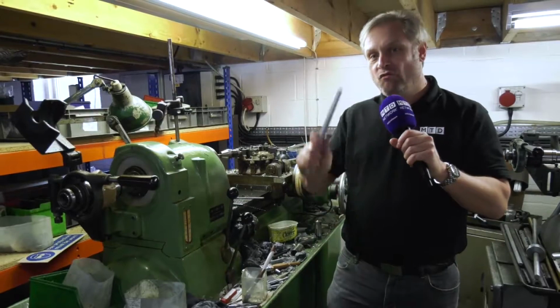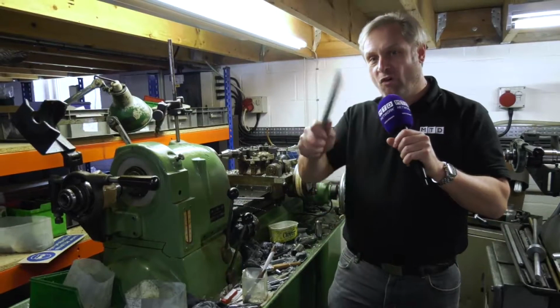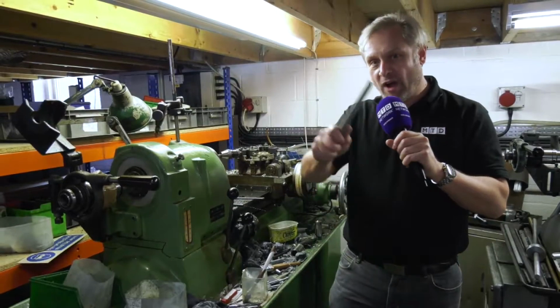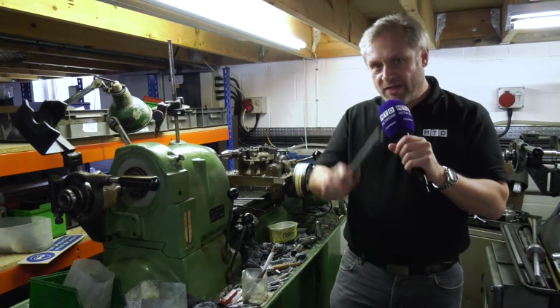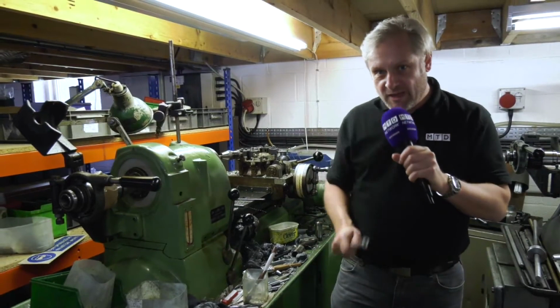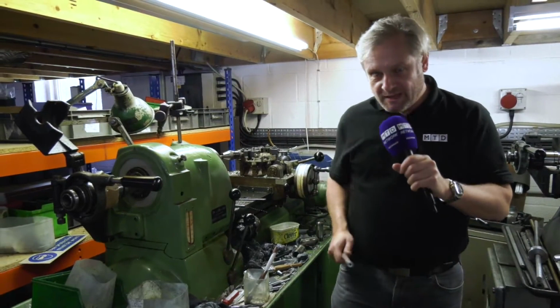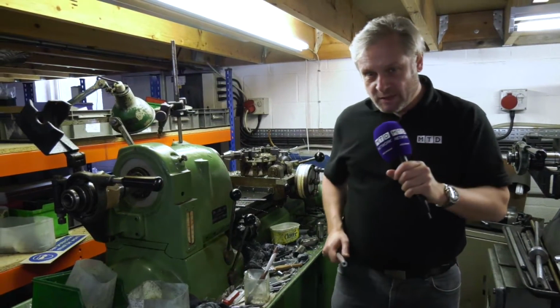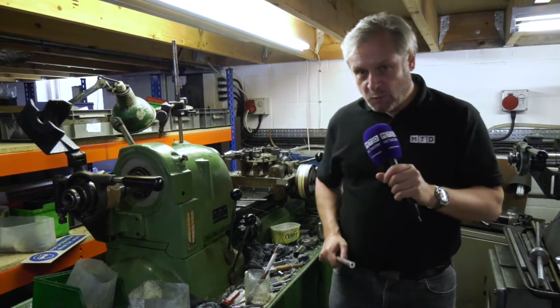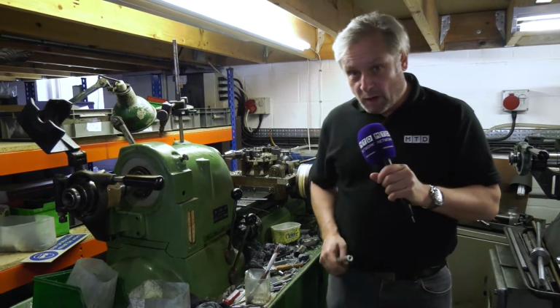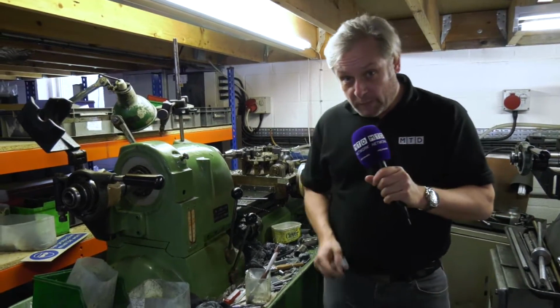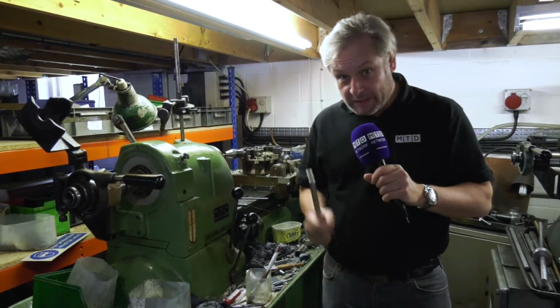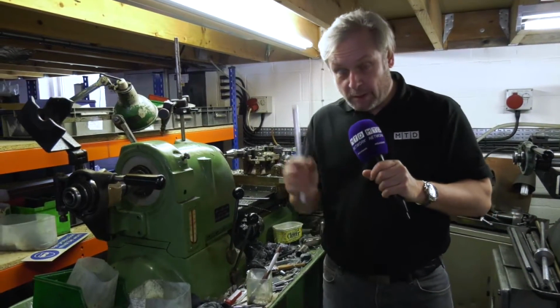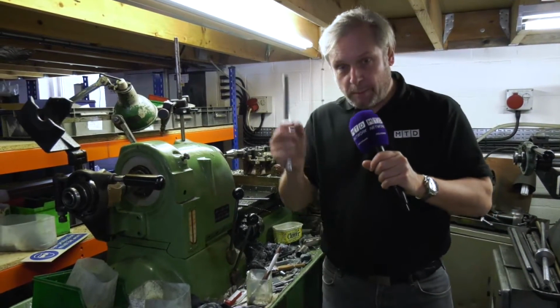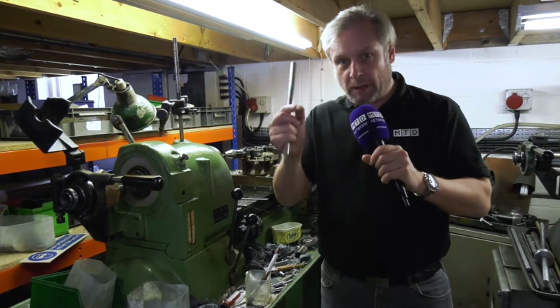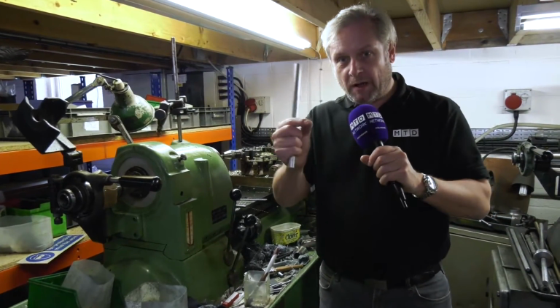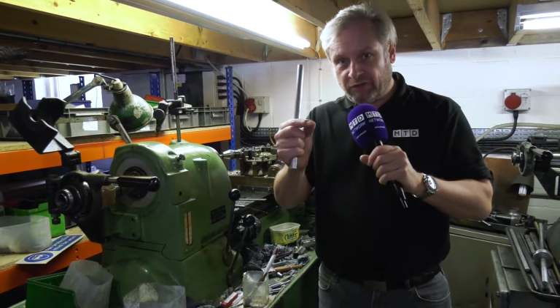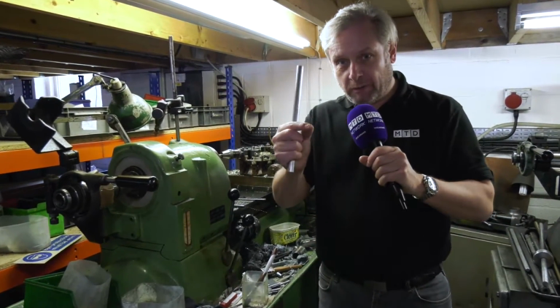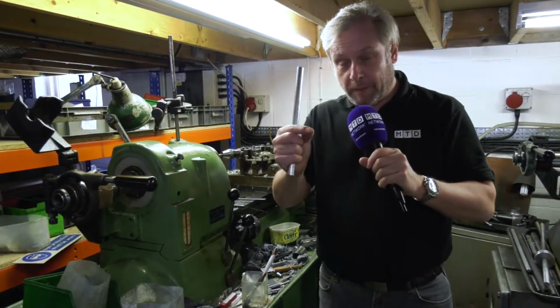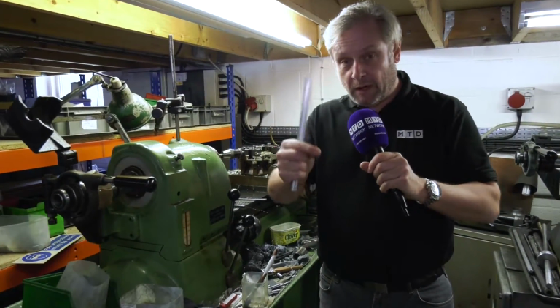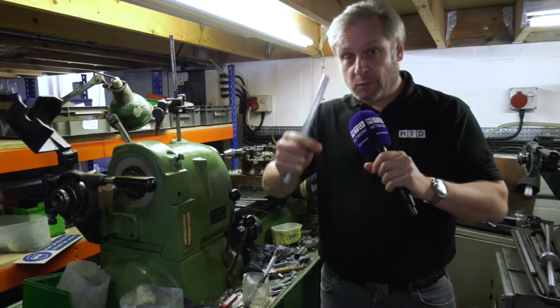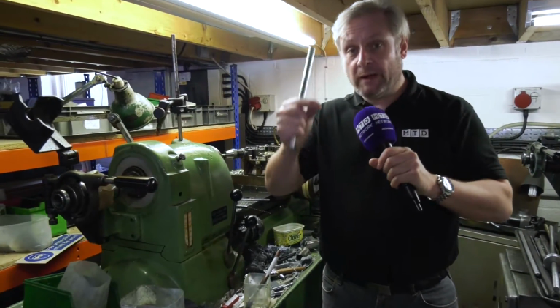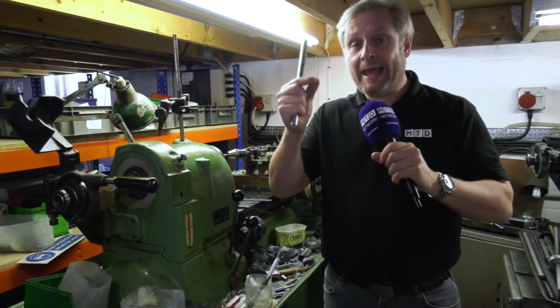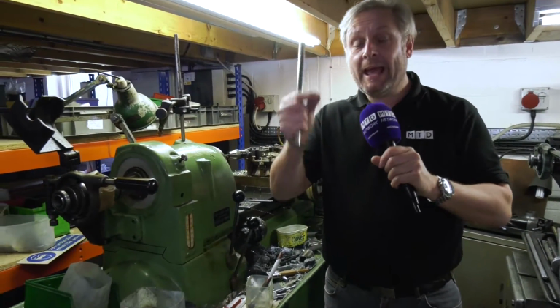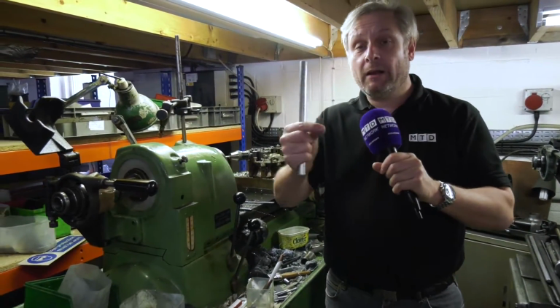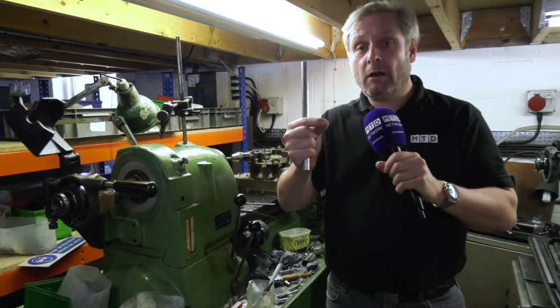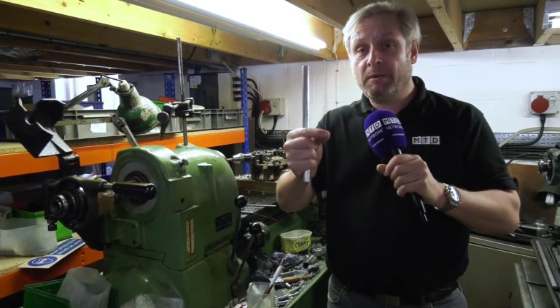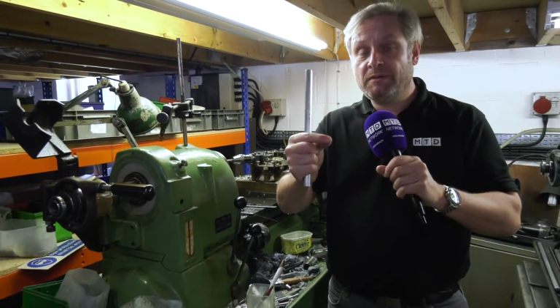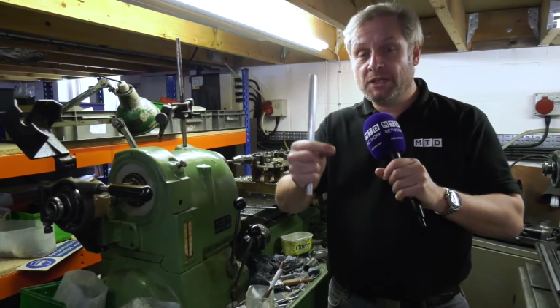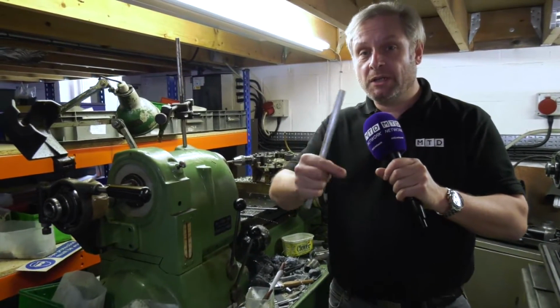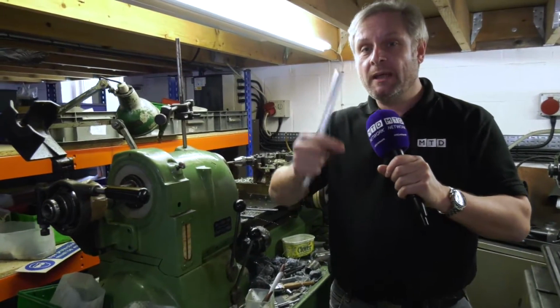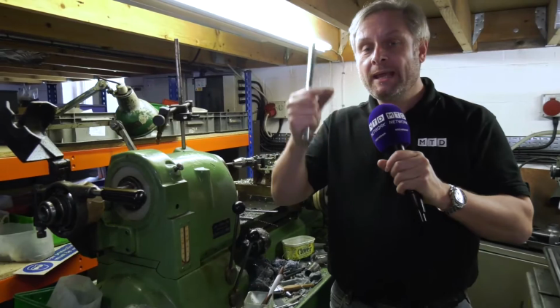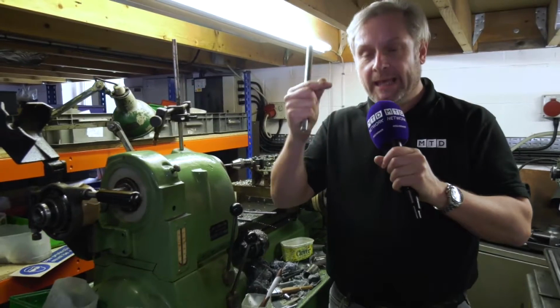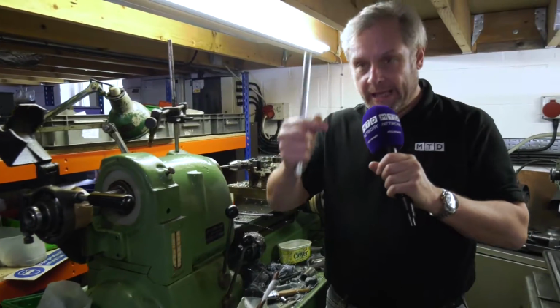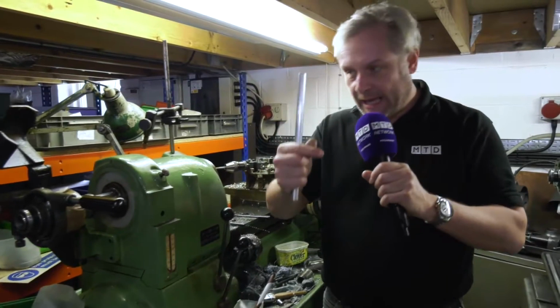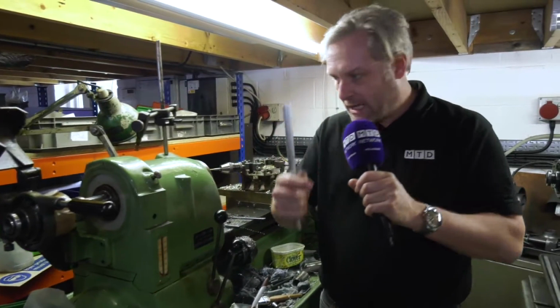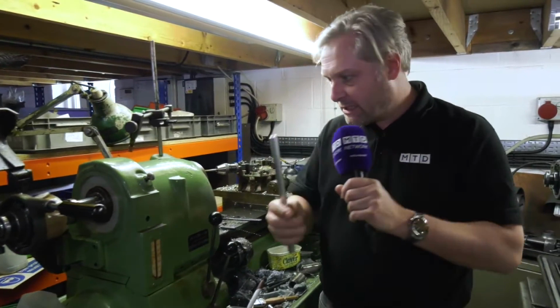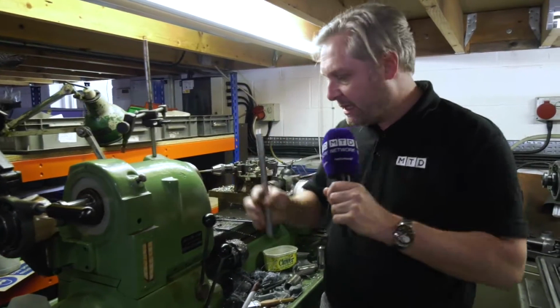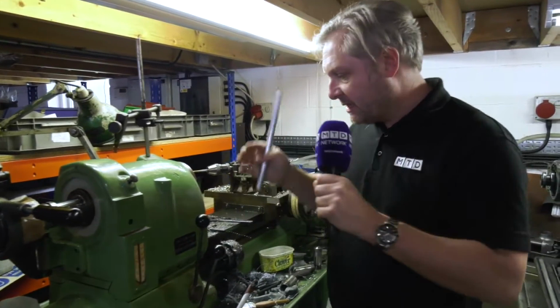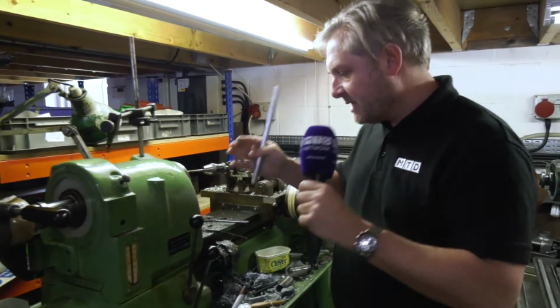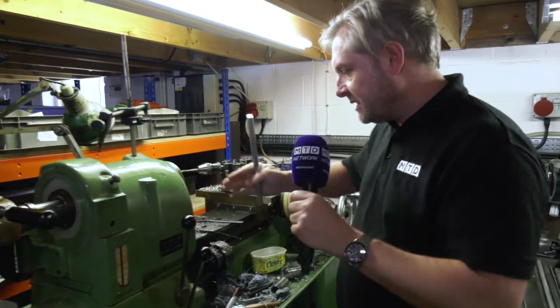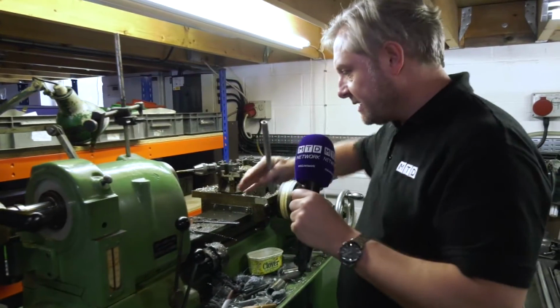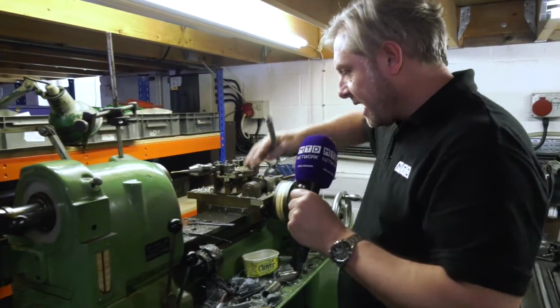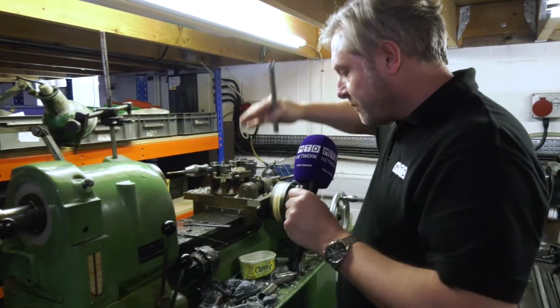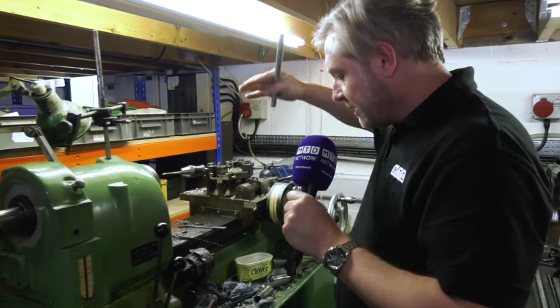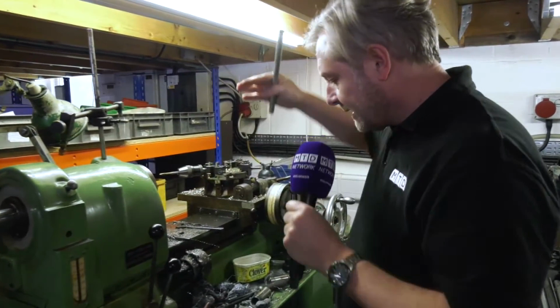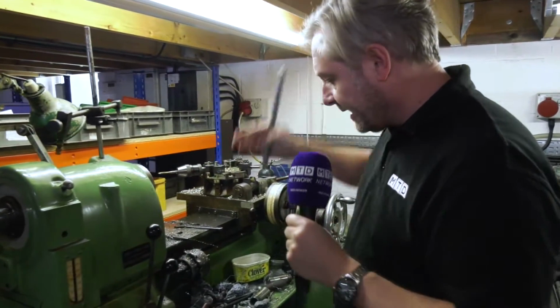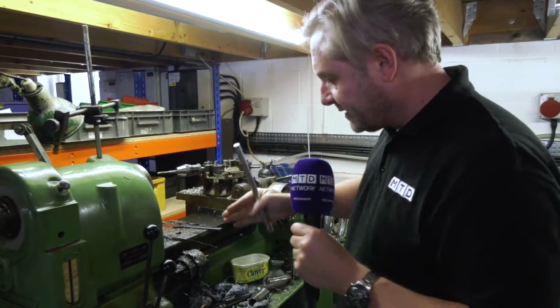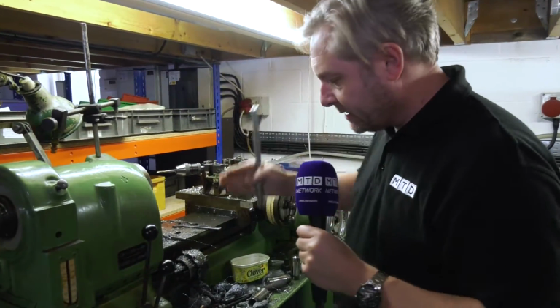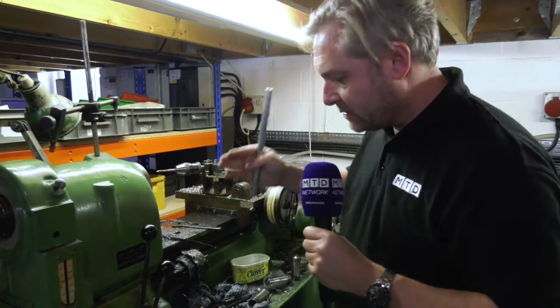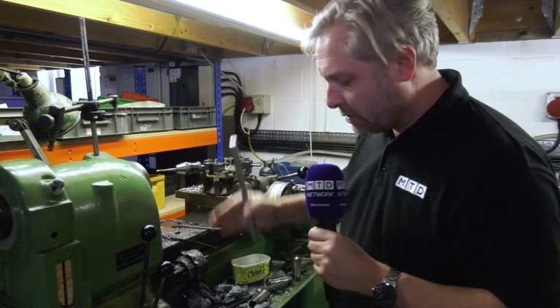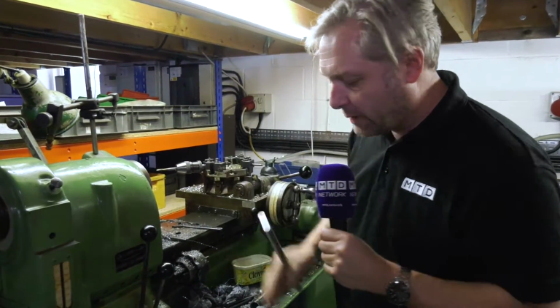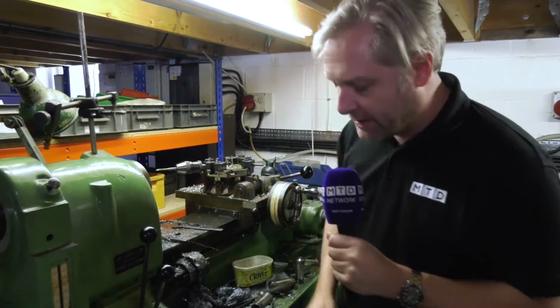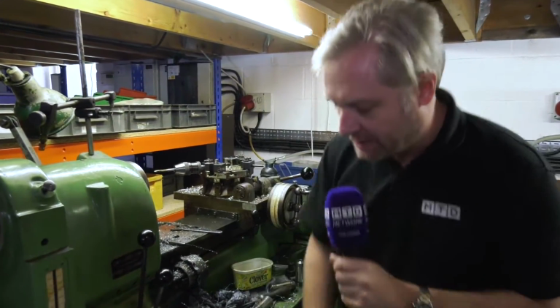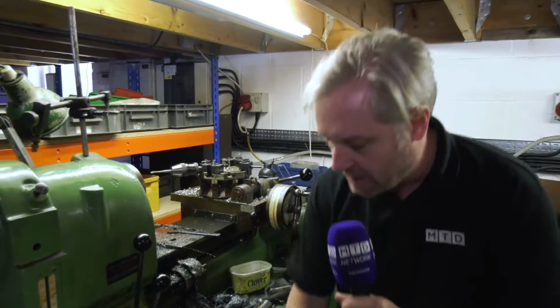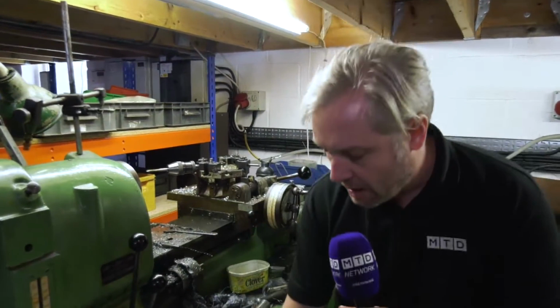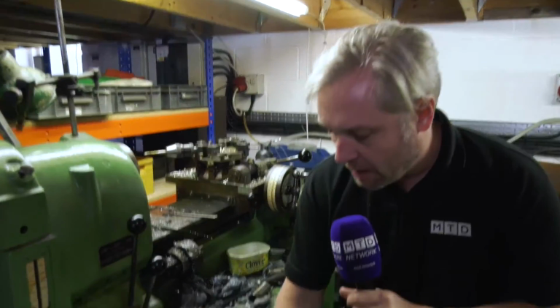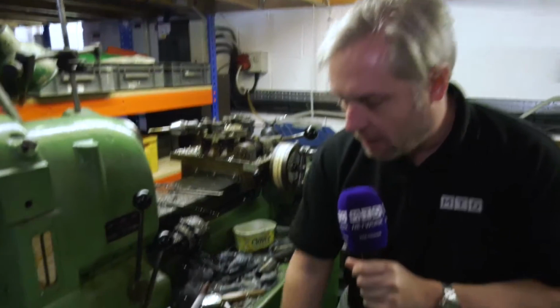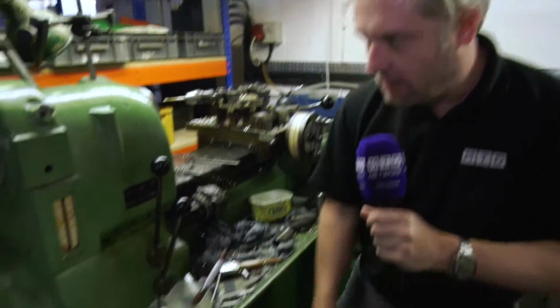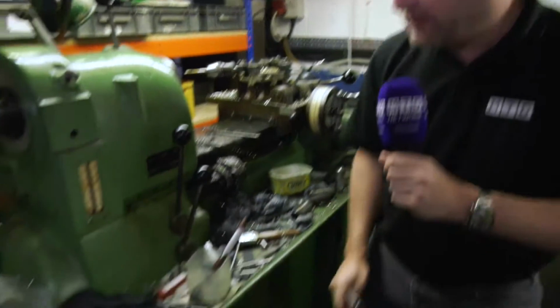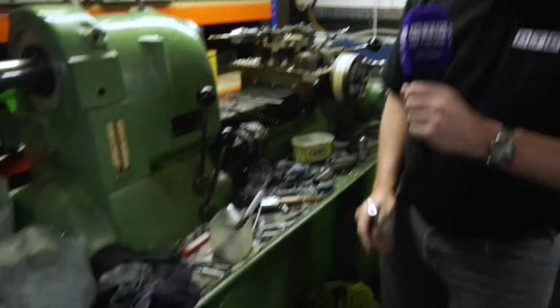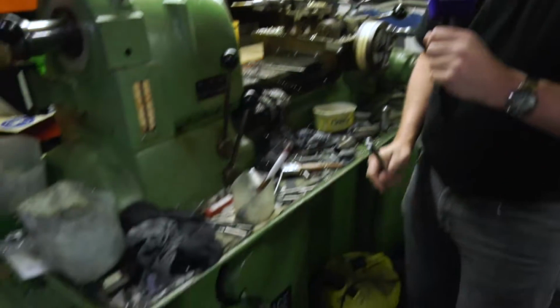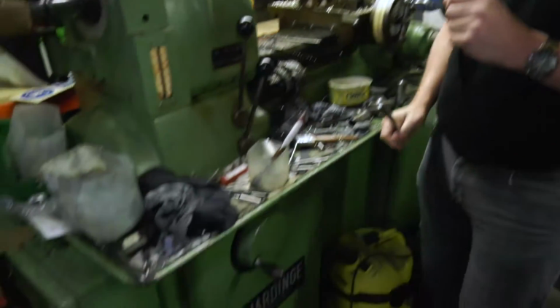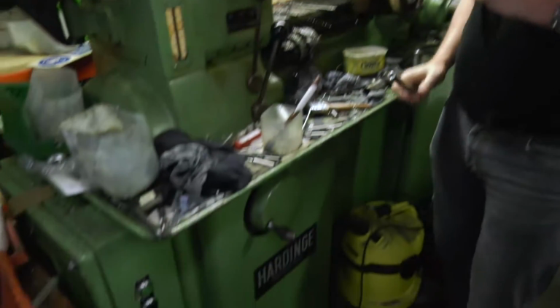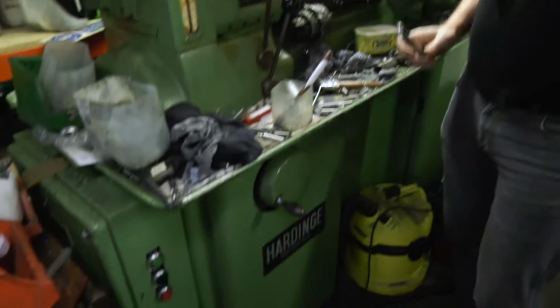This is why we do blasts from the past. We're at L&R Precision in Kedgie. This is an absolutely classic two-axis hard engine machine.